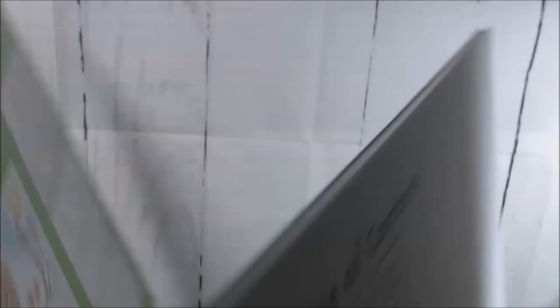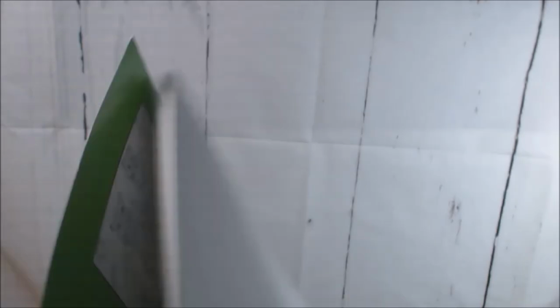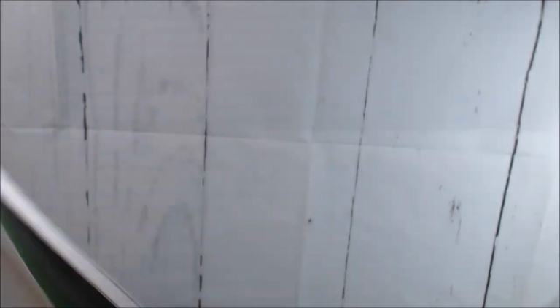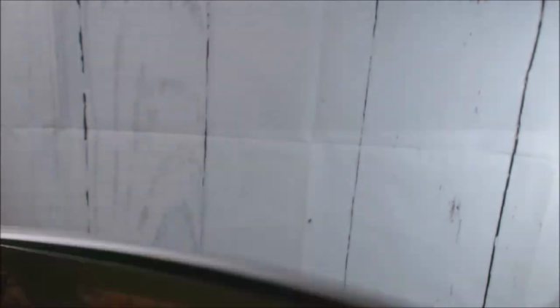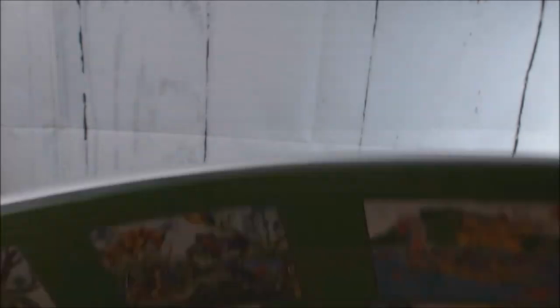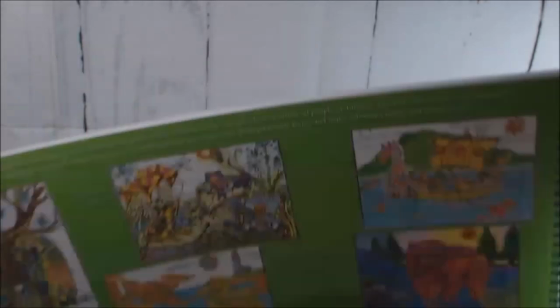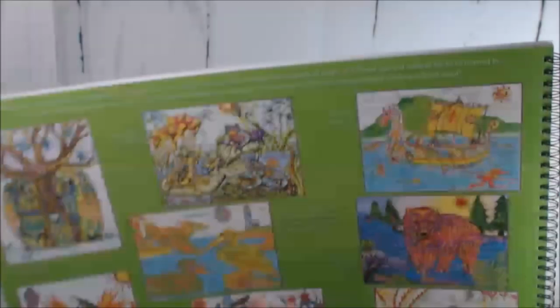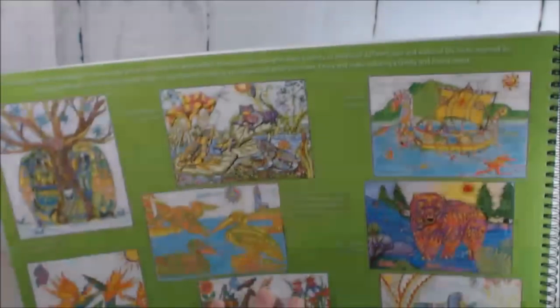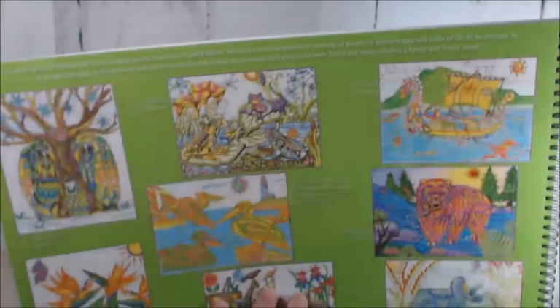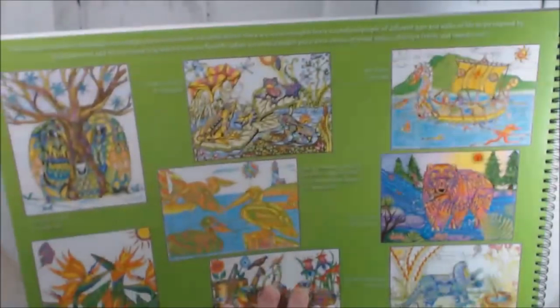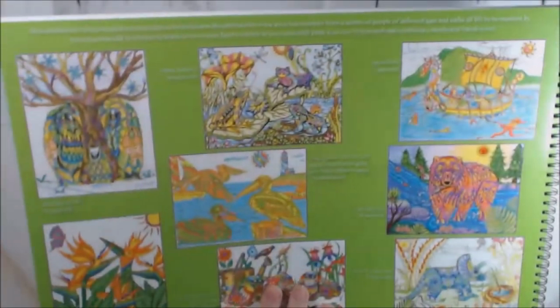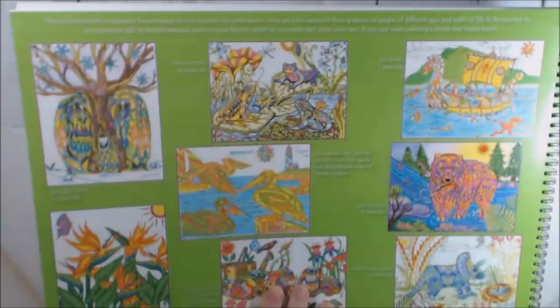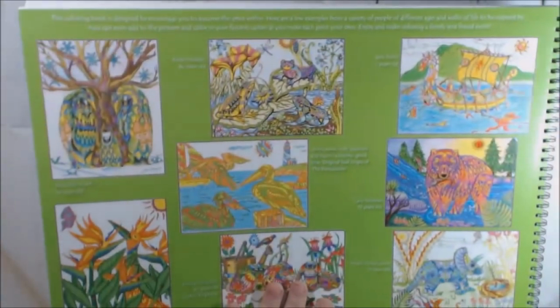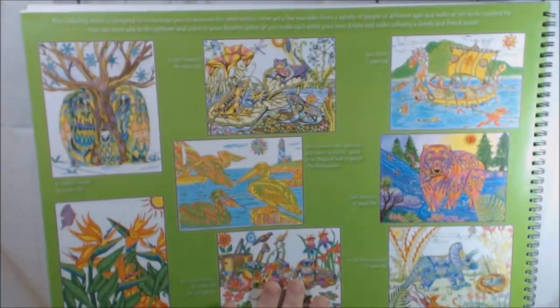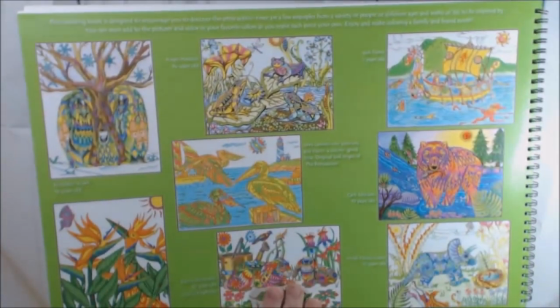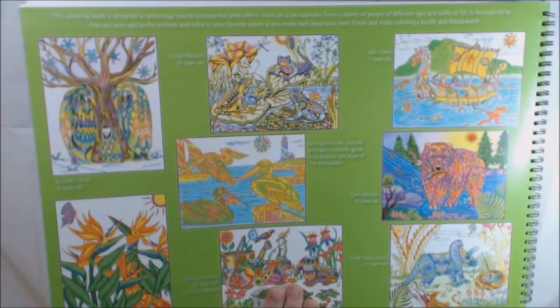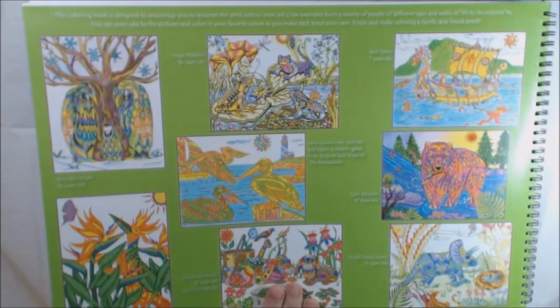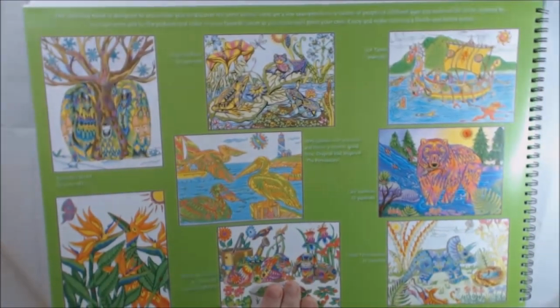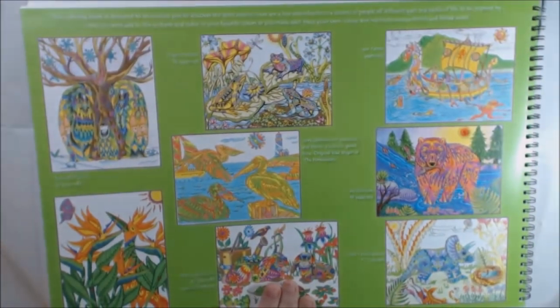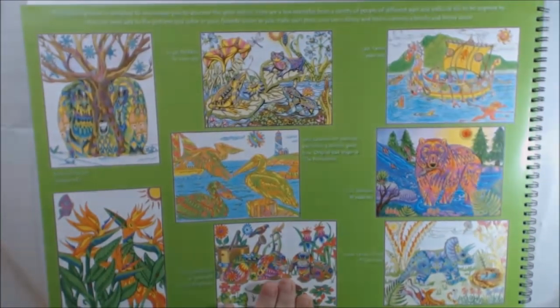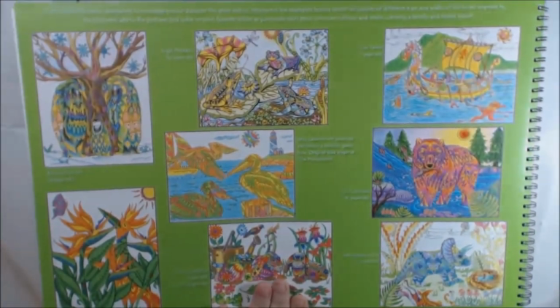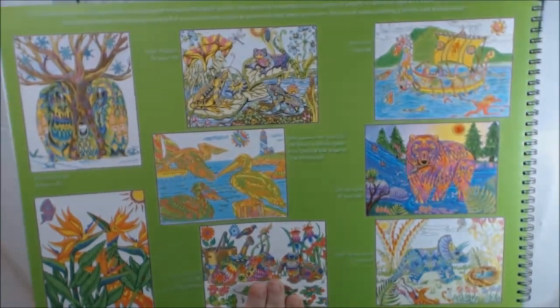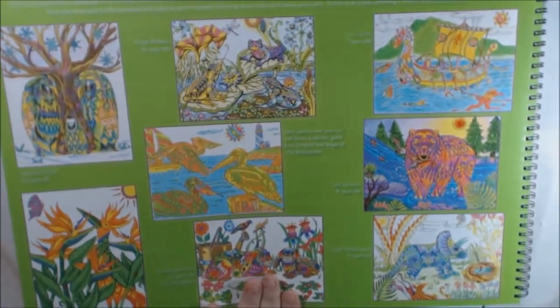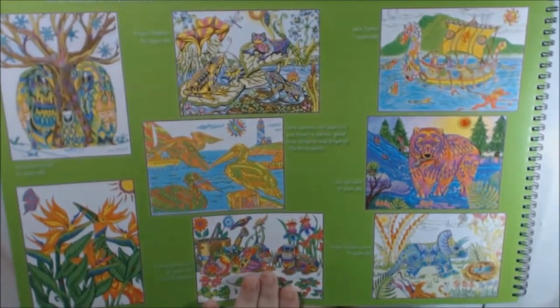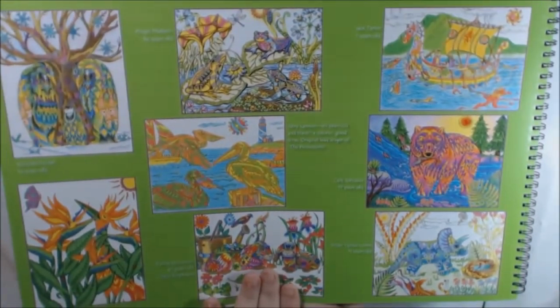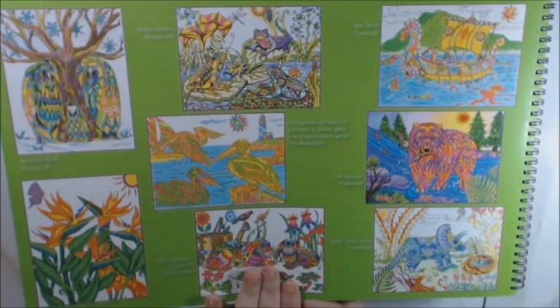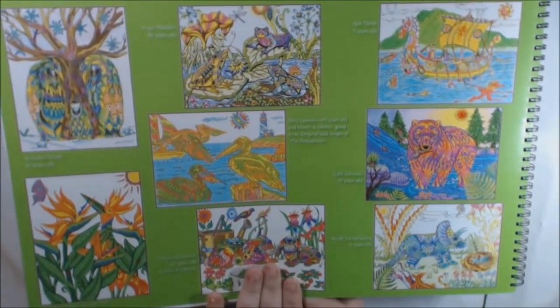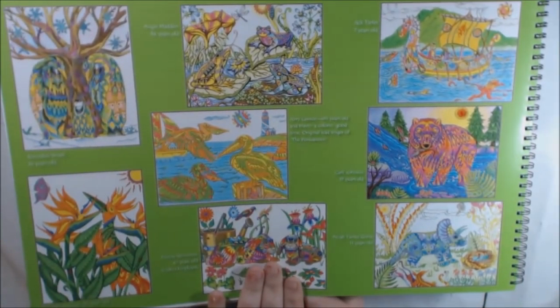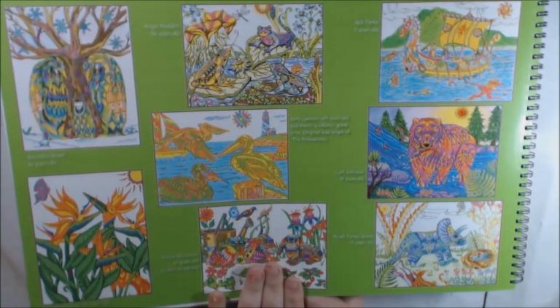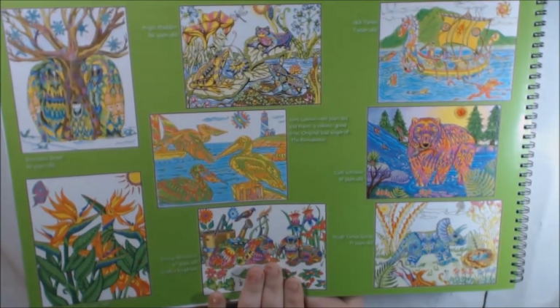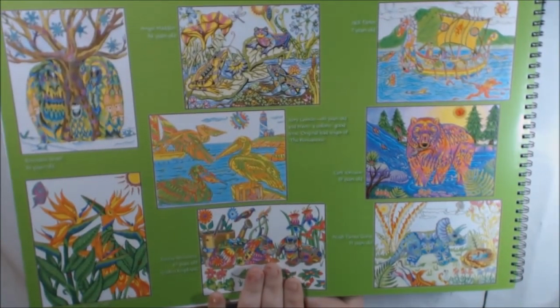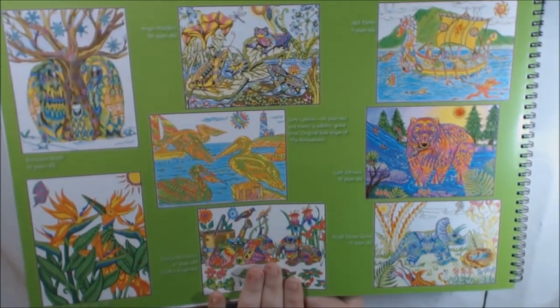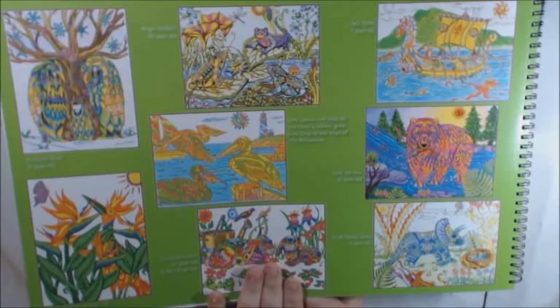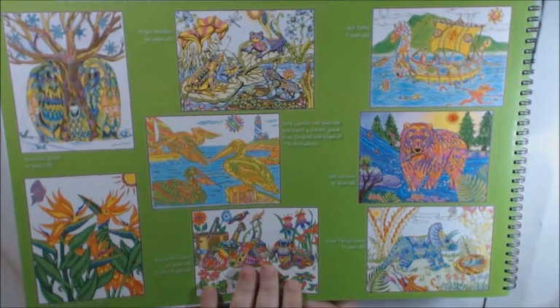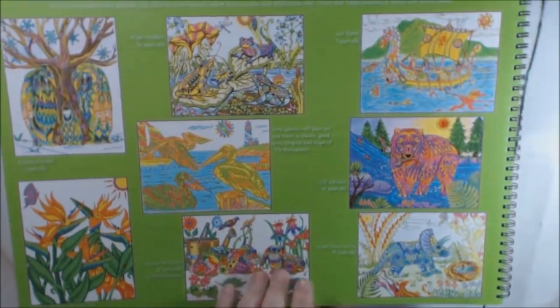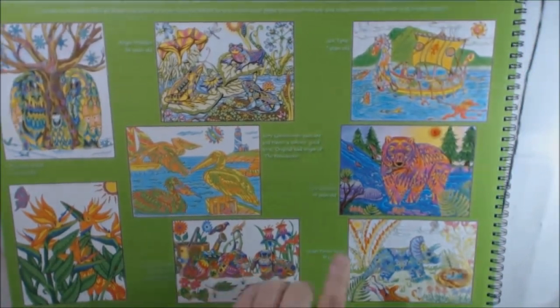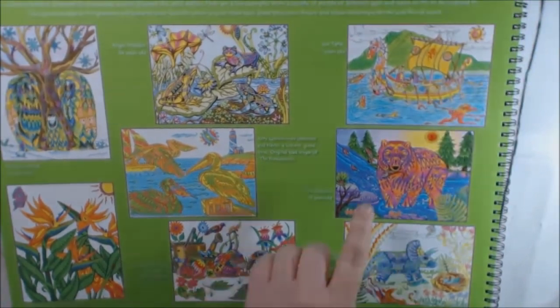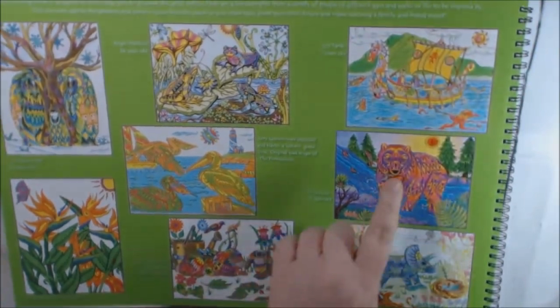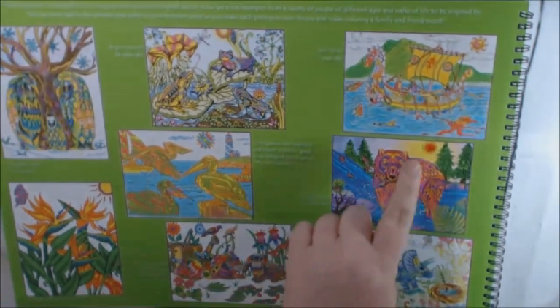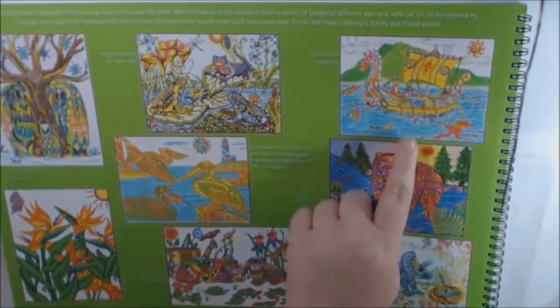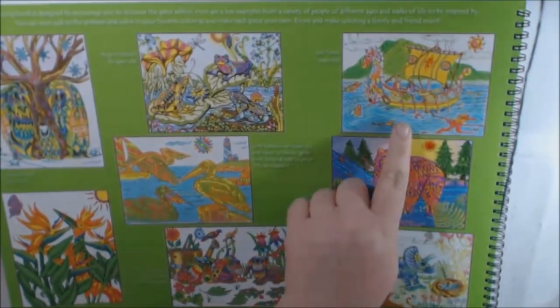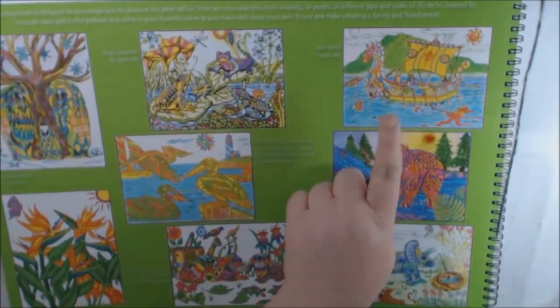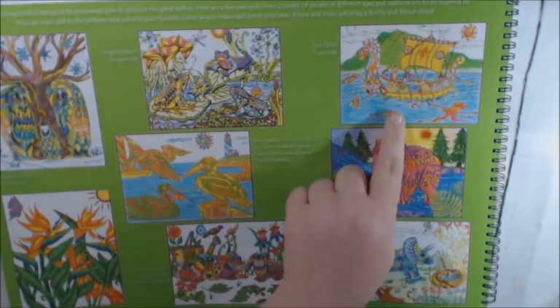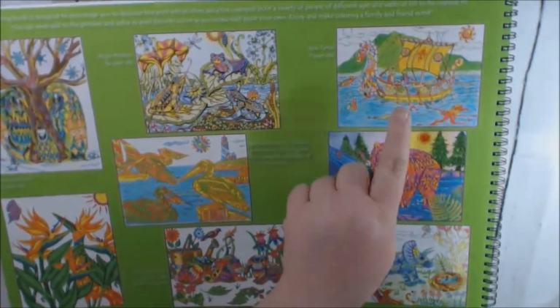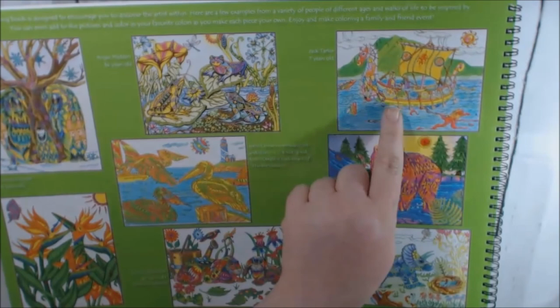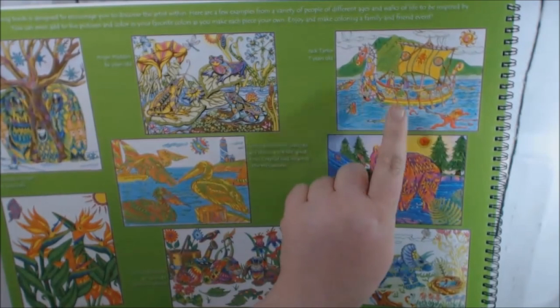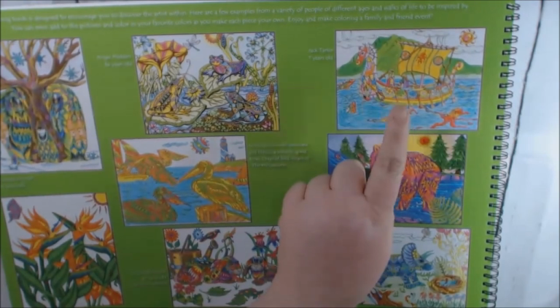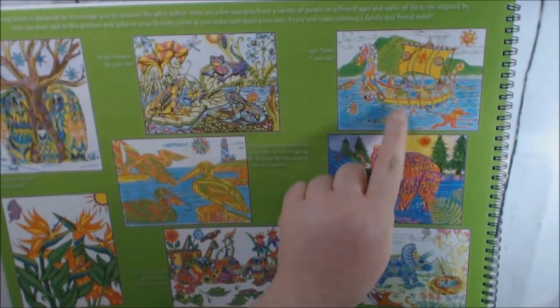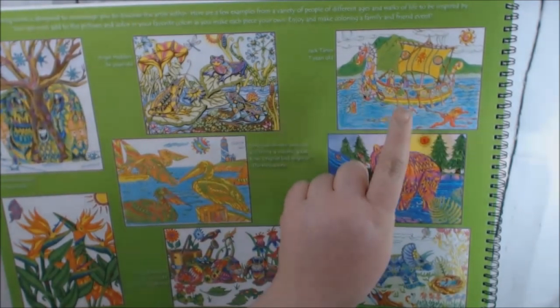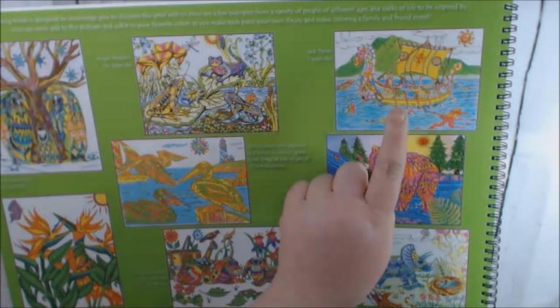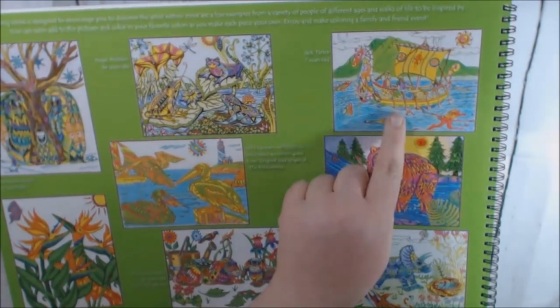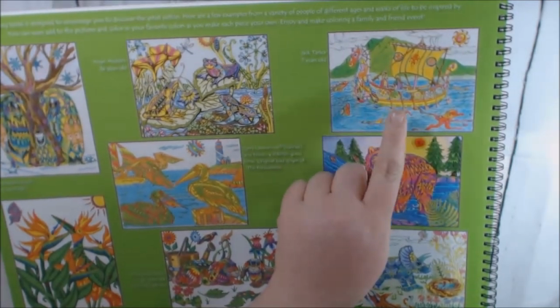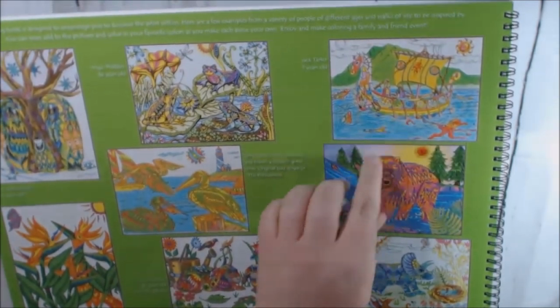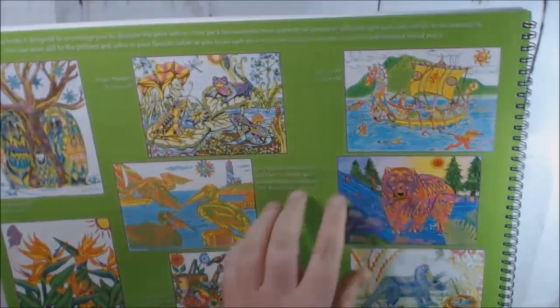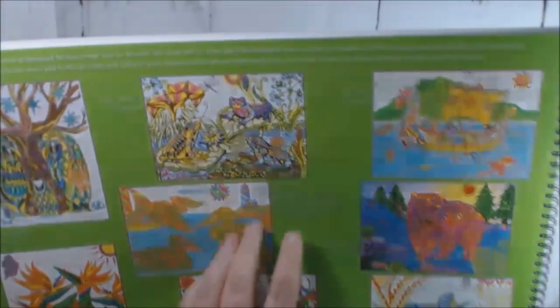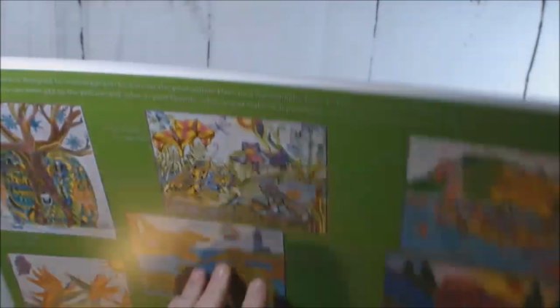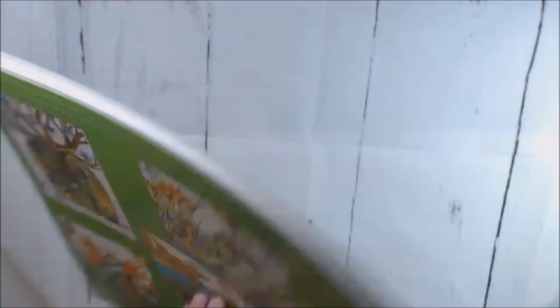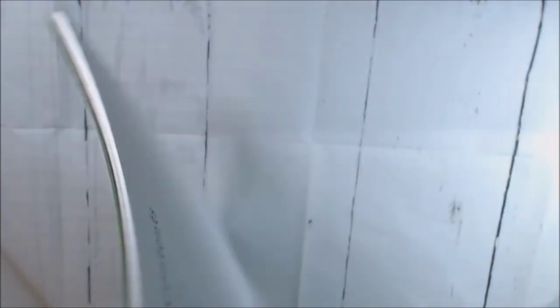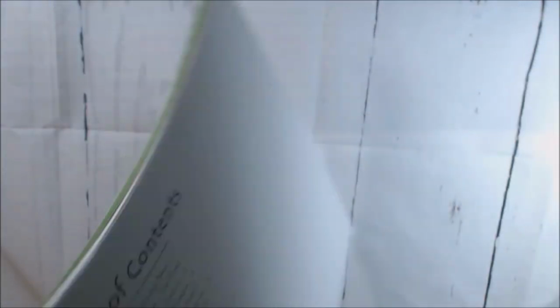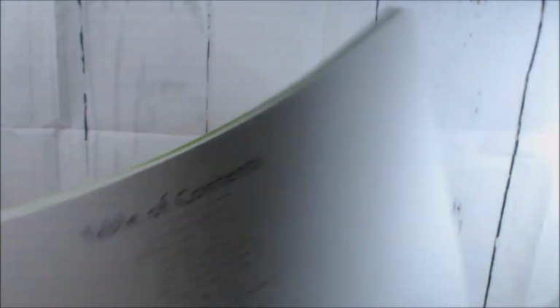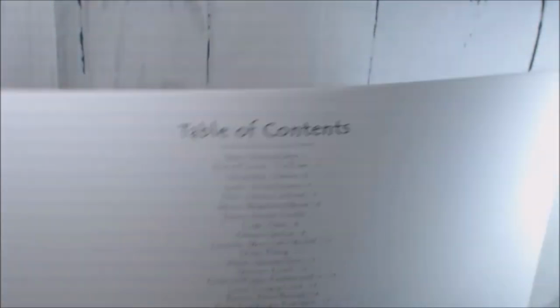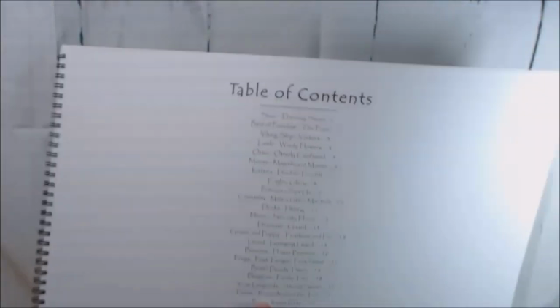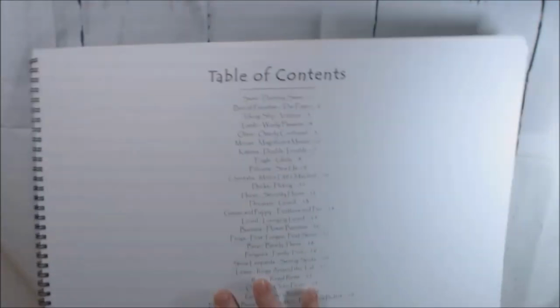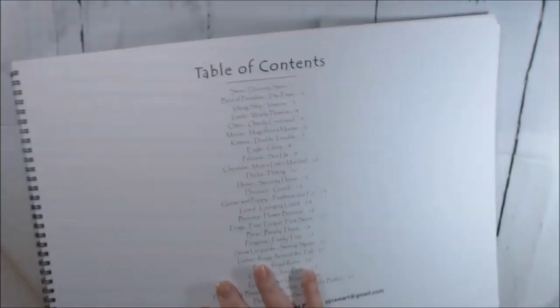And this is what the inside cover of this one looks like. This is the one I started — it was the Viking ship.